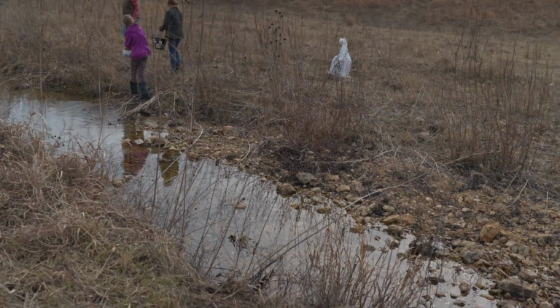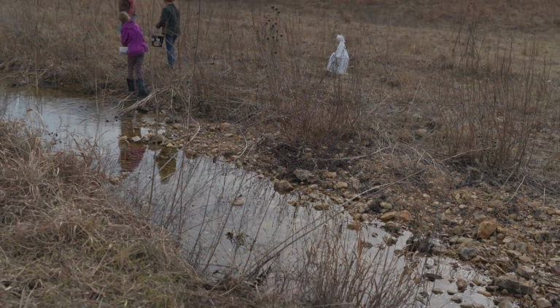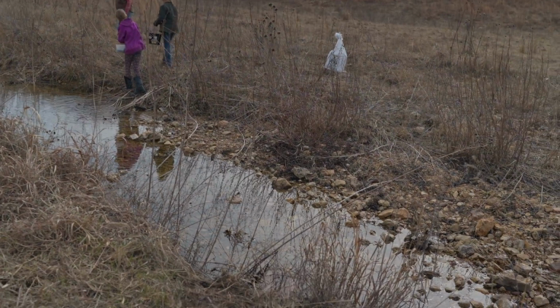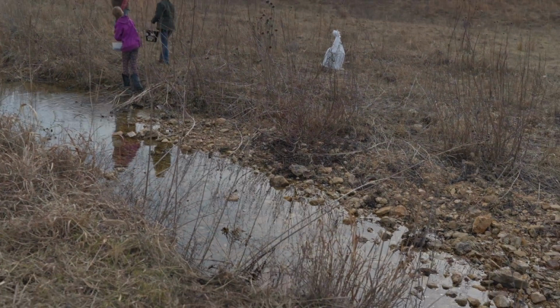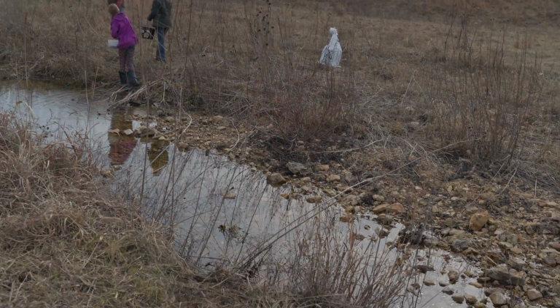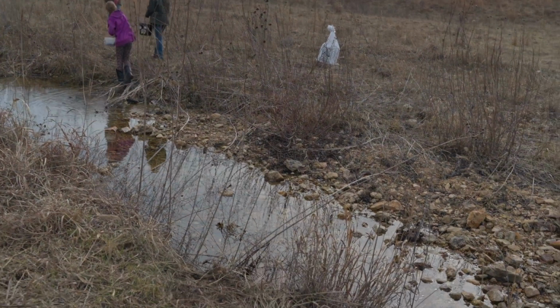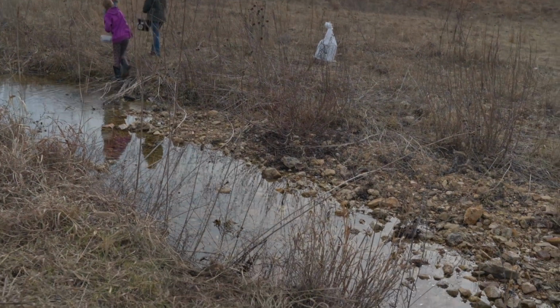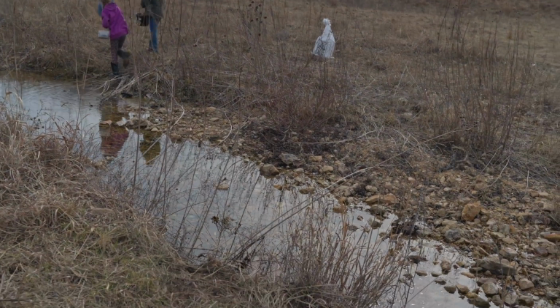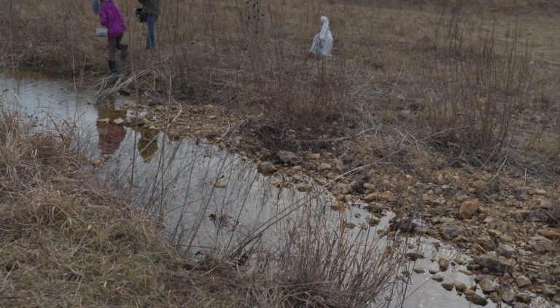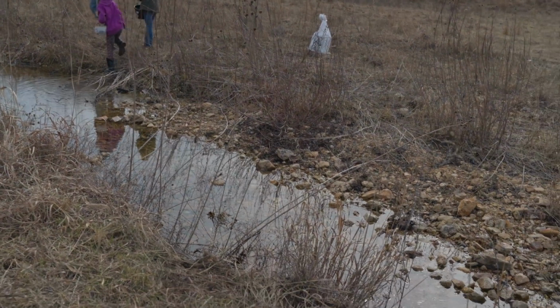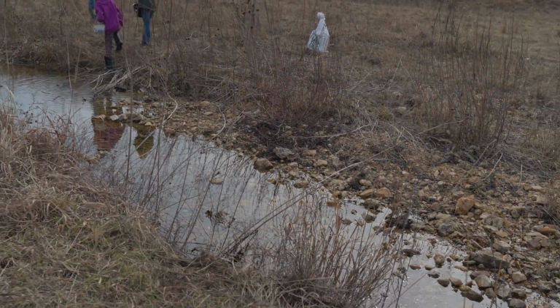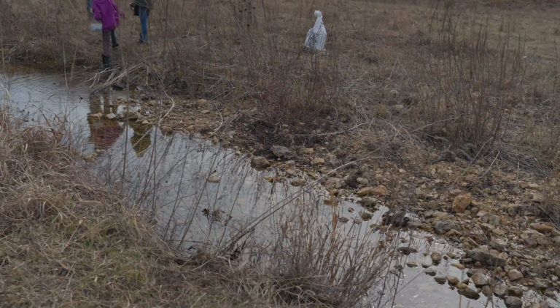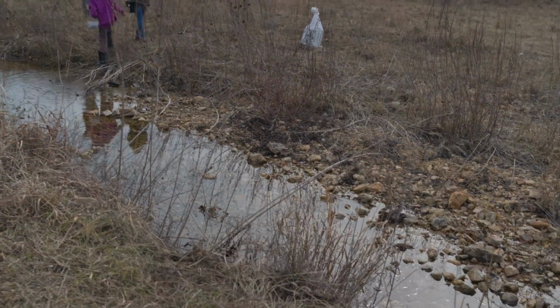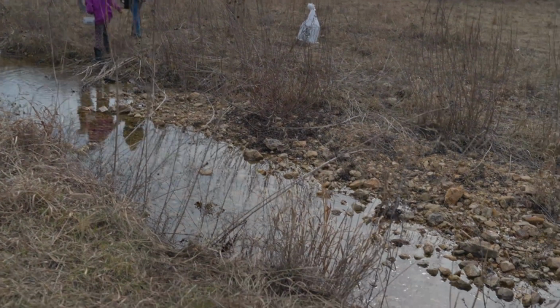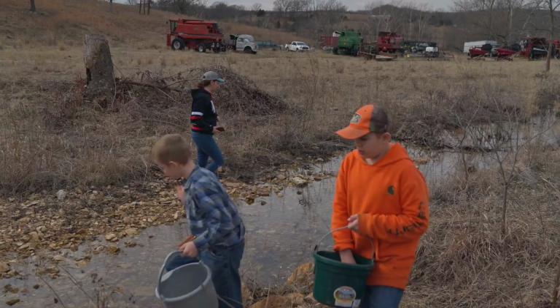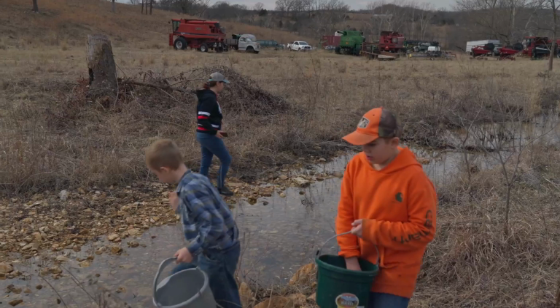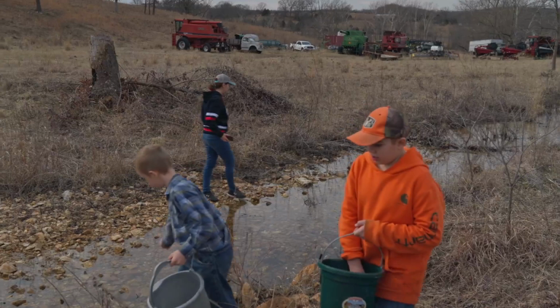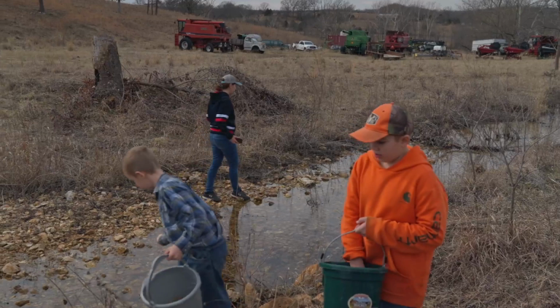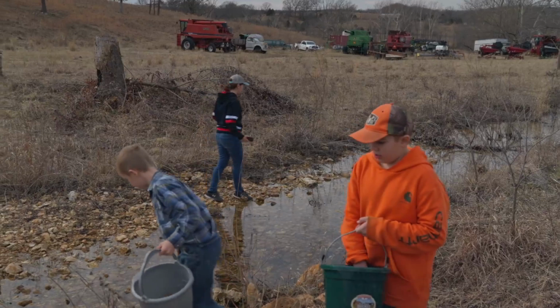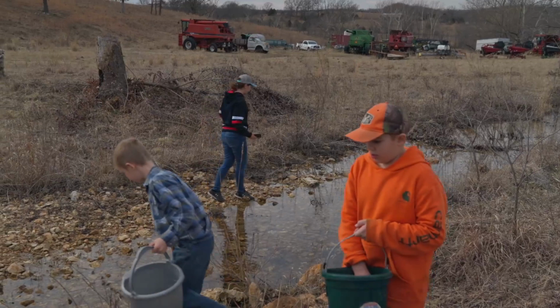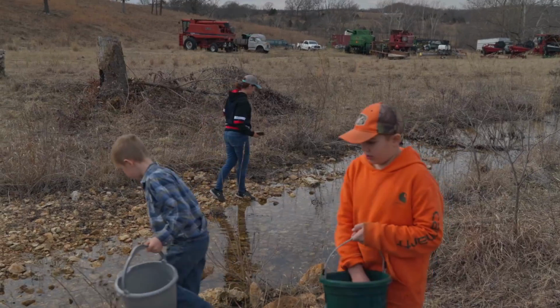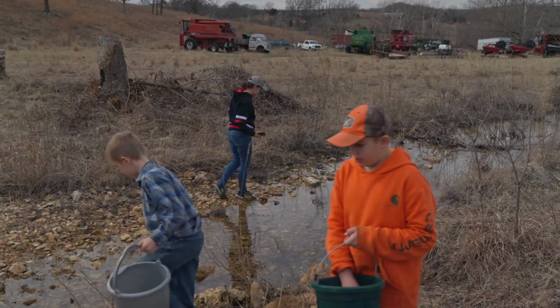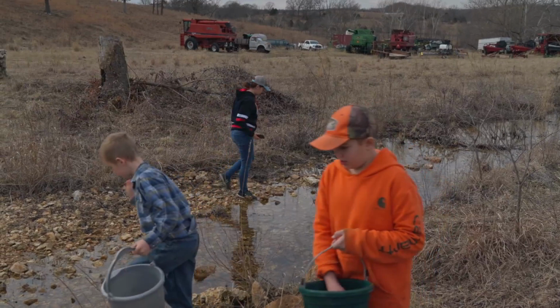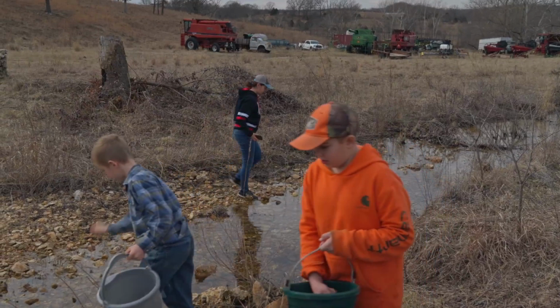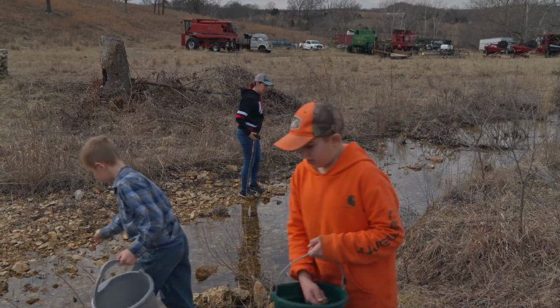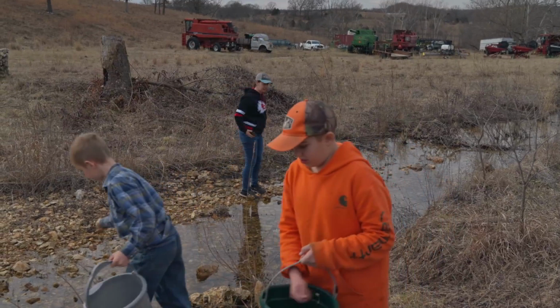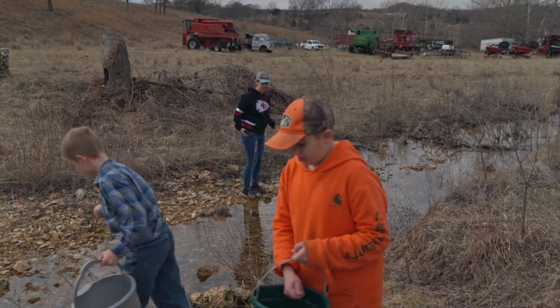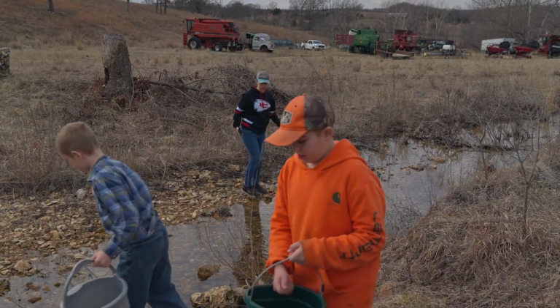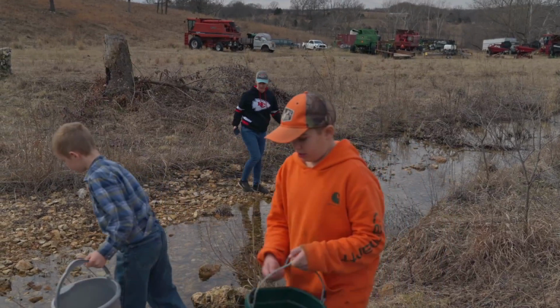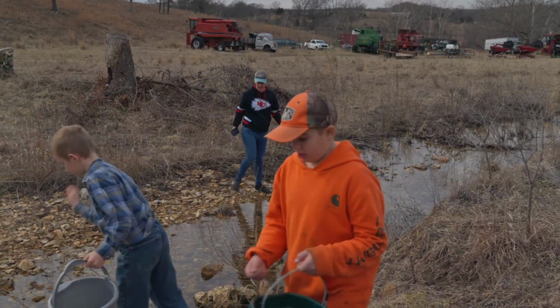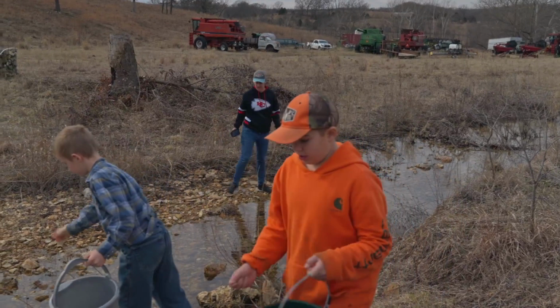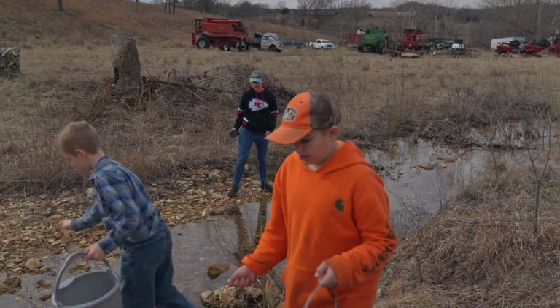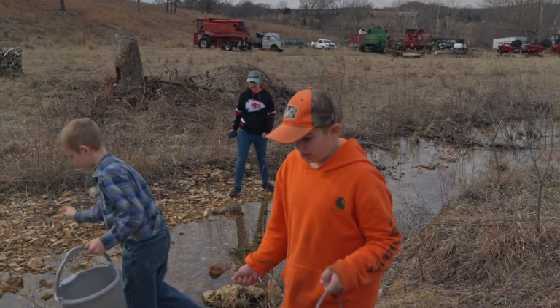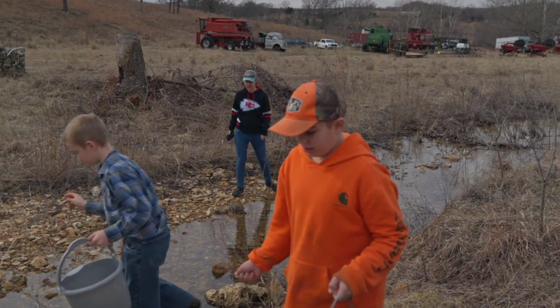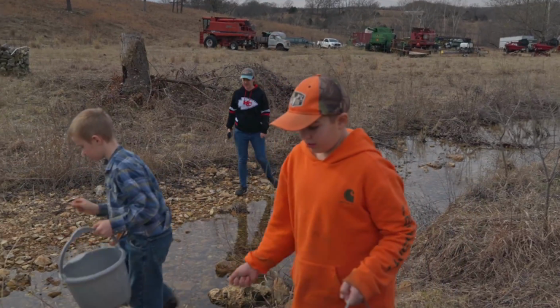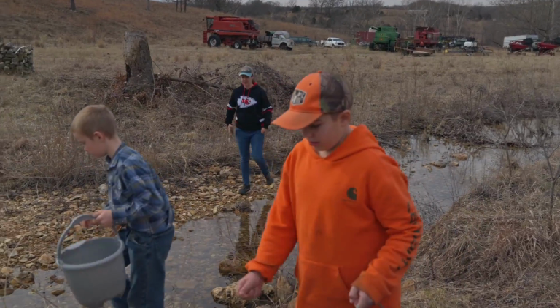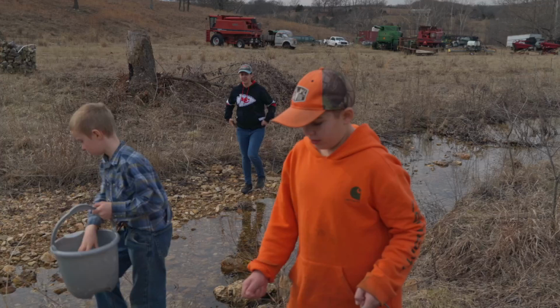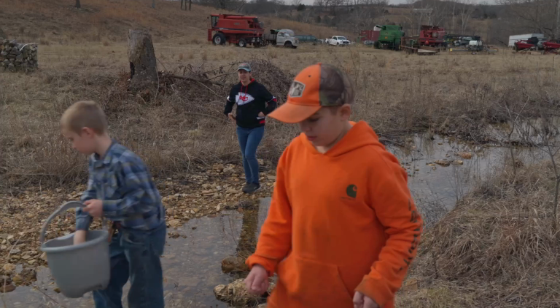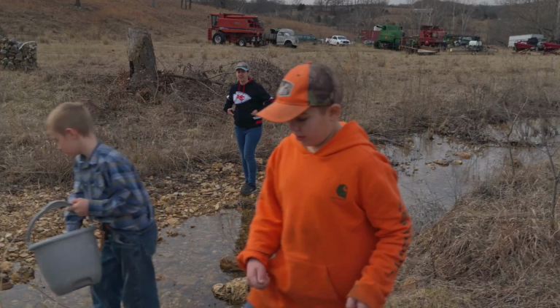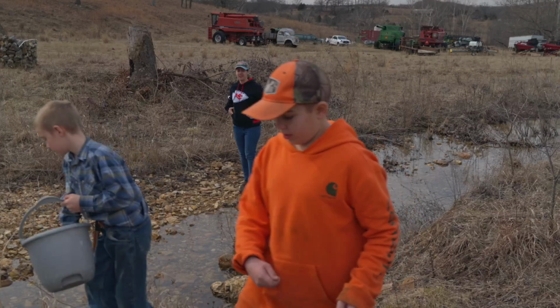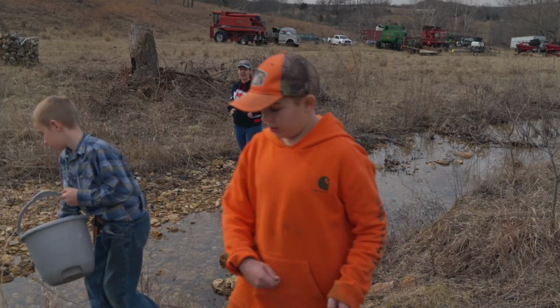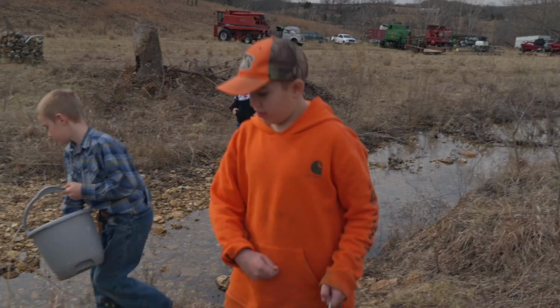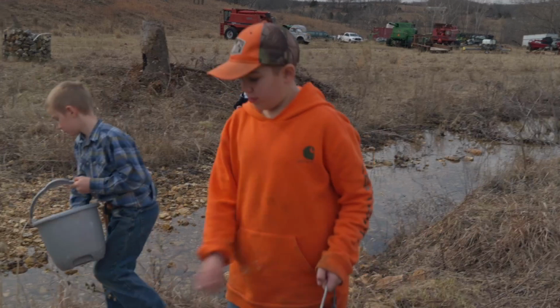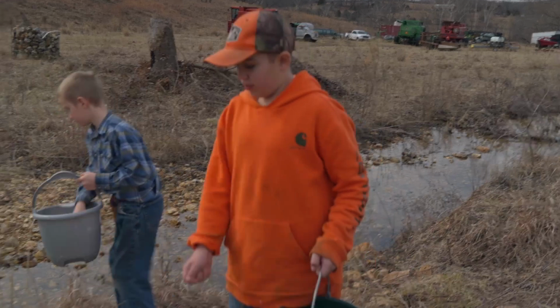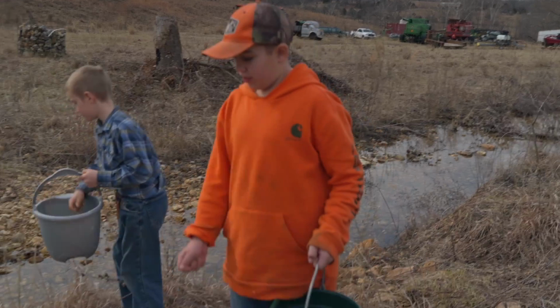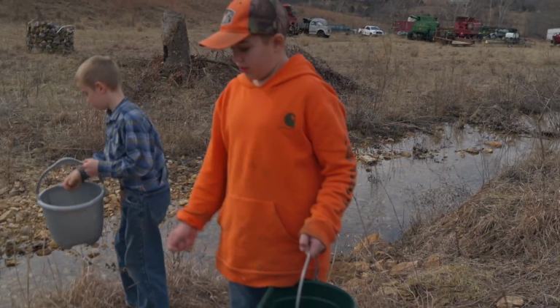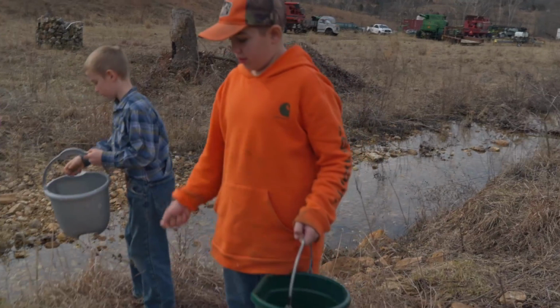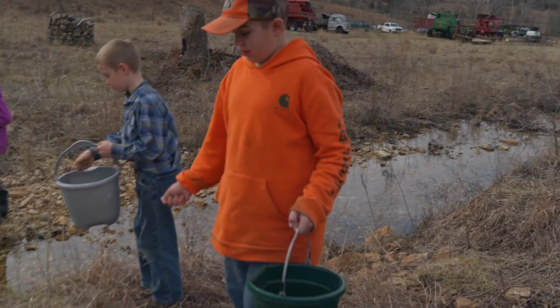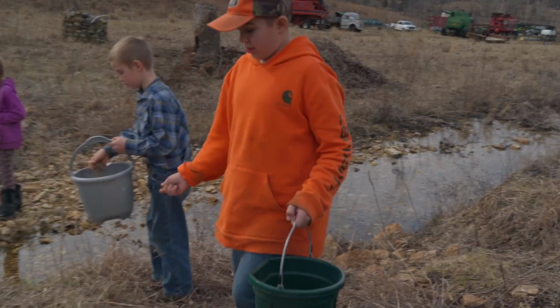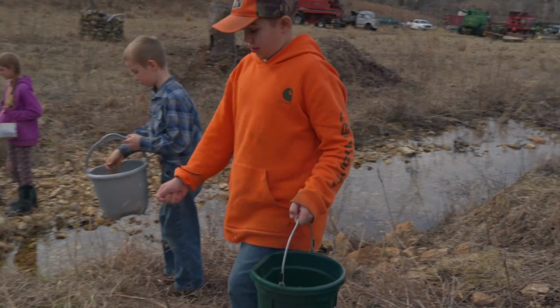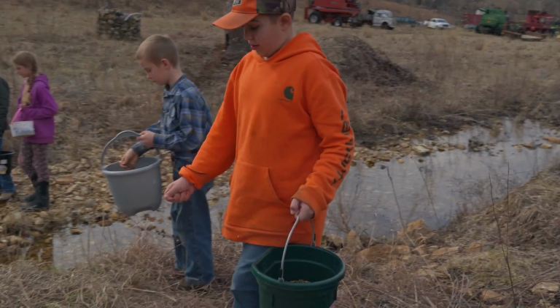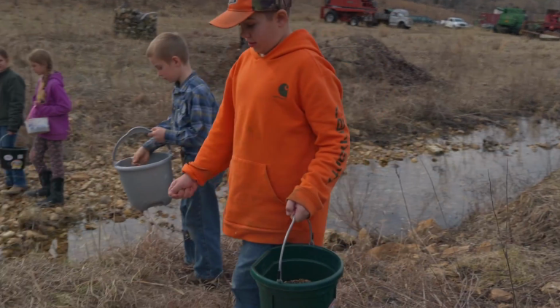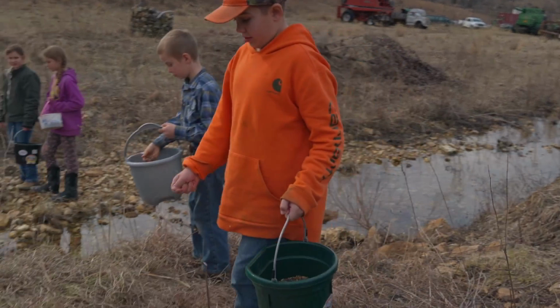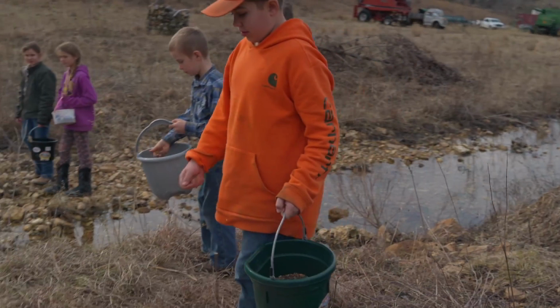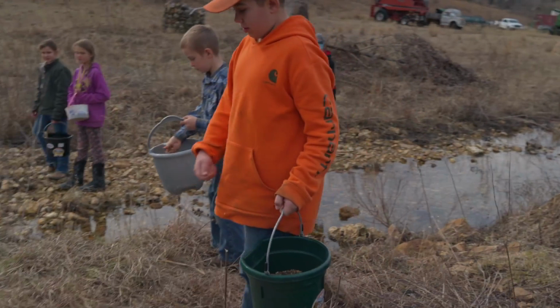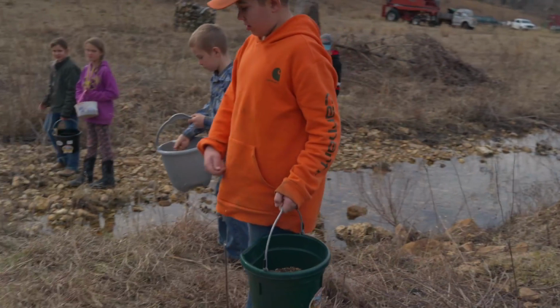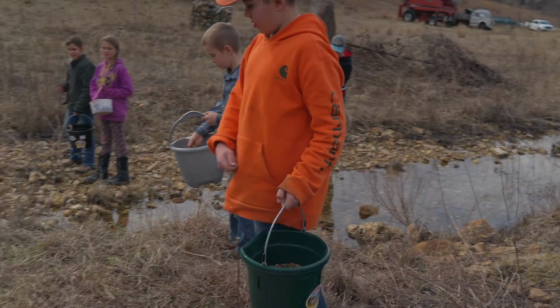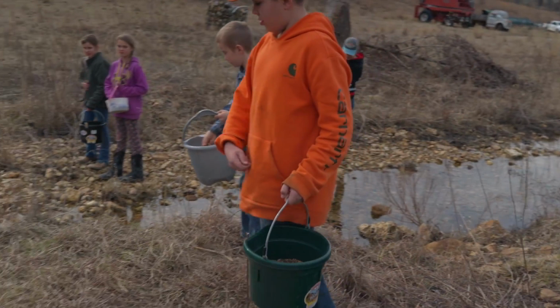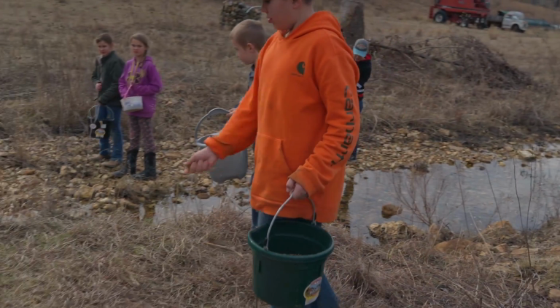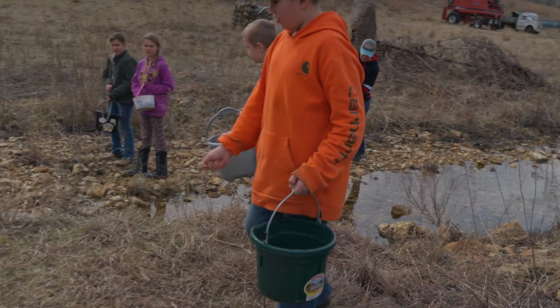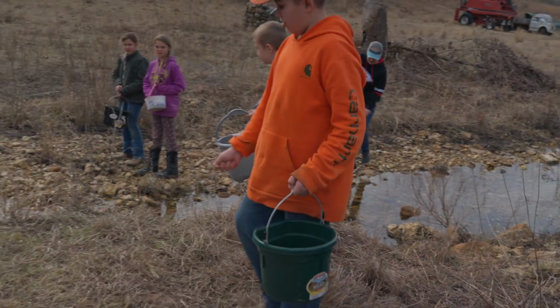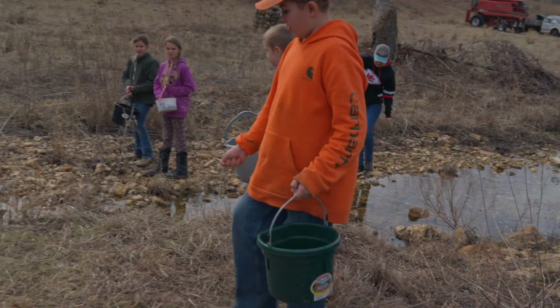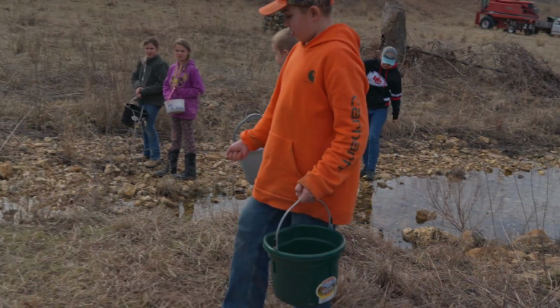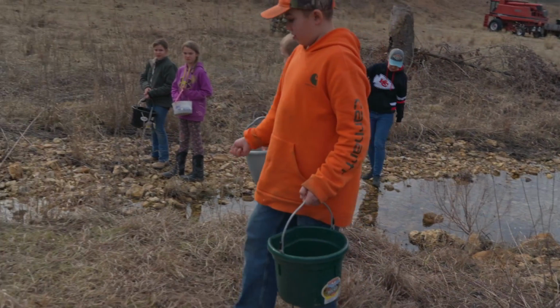Jake, I like you letting that seed just fall down that bank — kind of put it at the top and it'll just fall down.